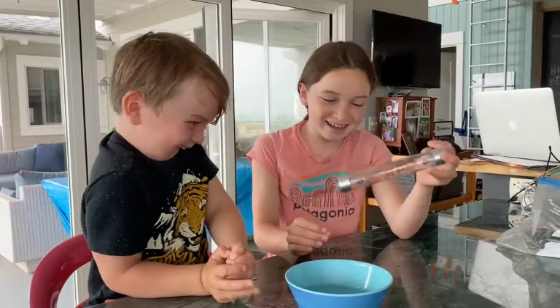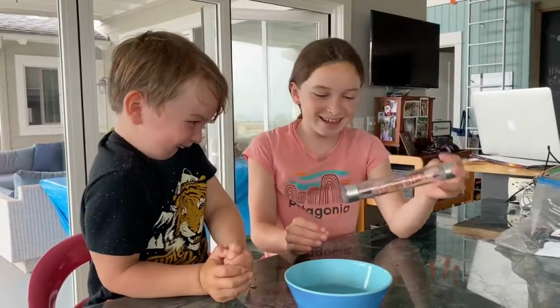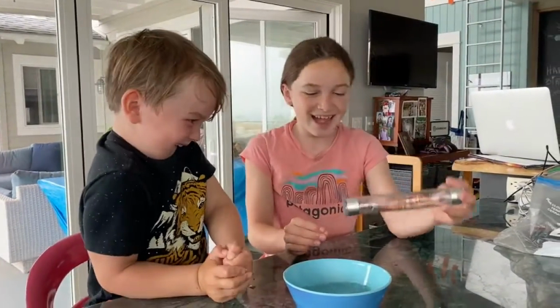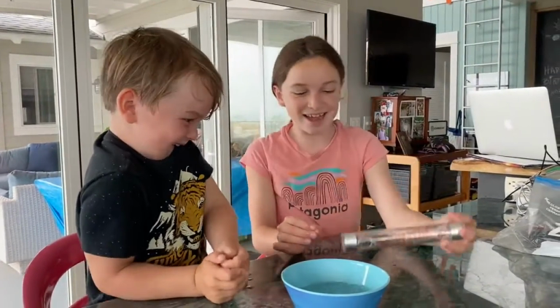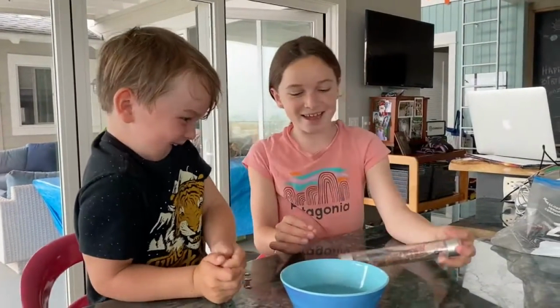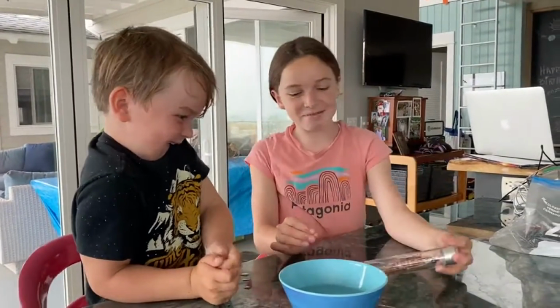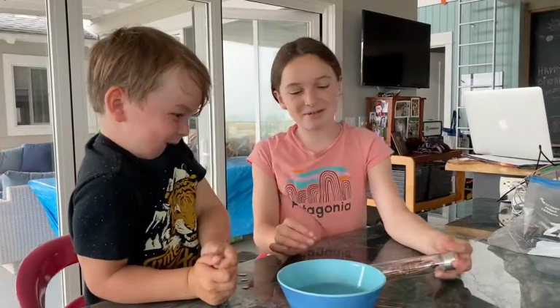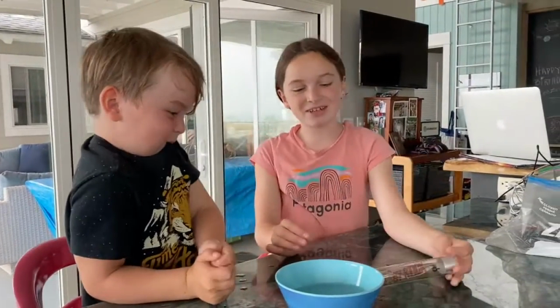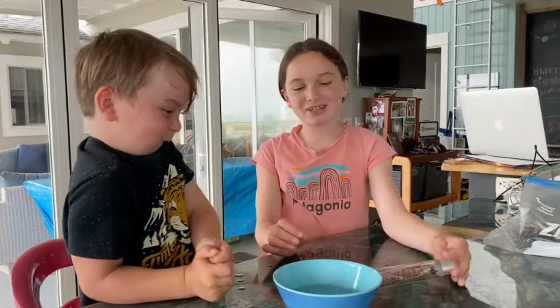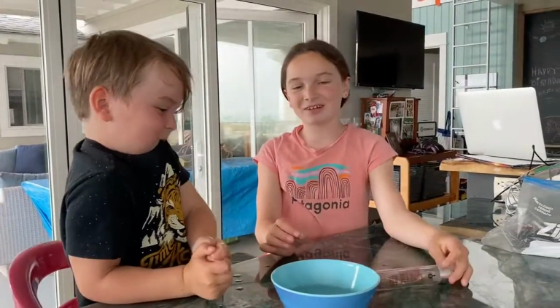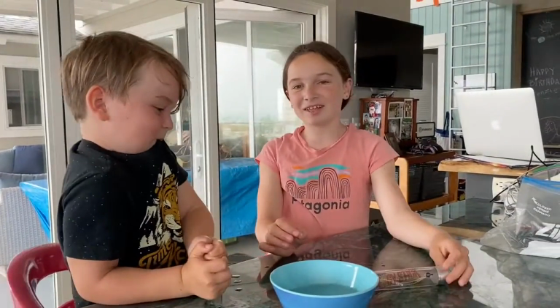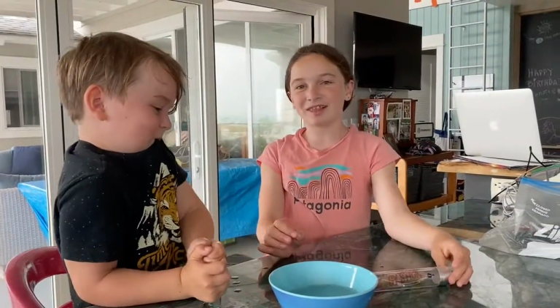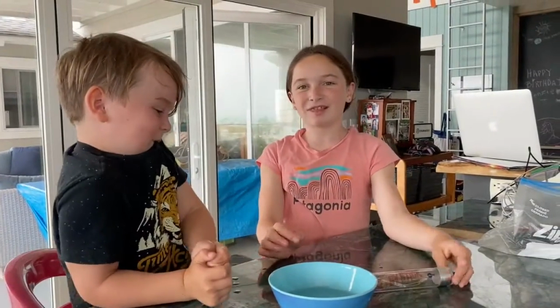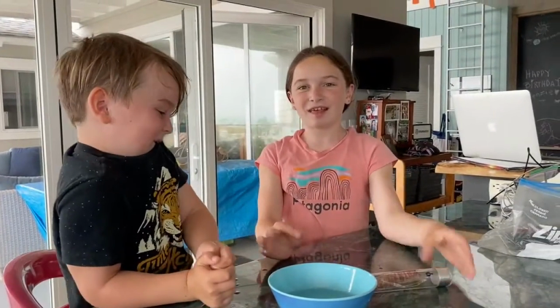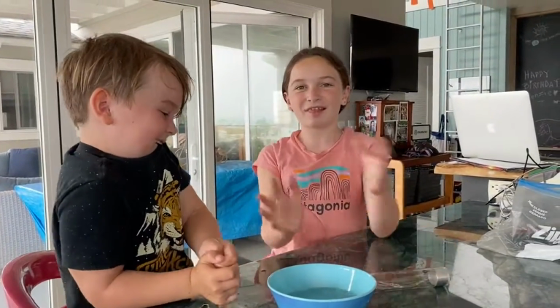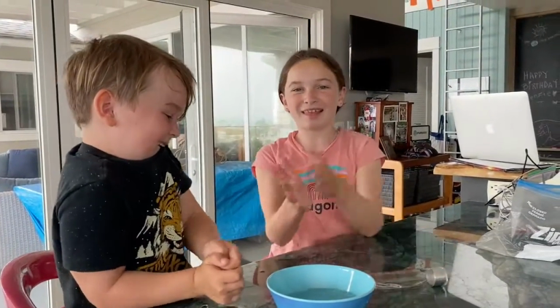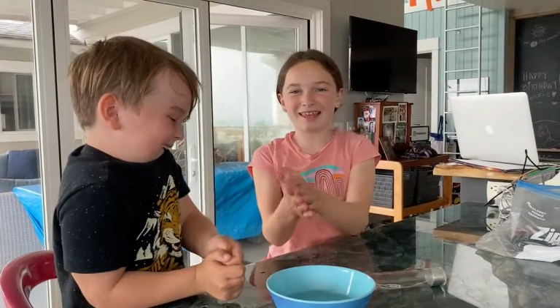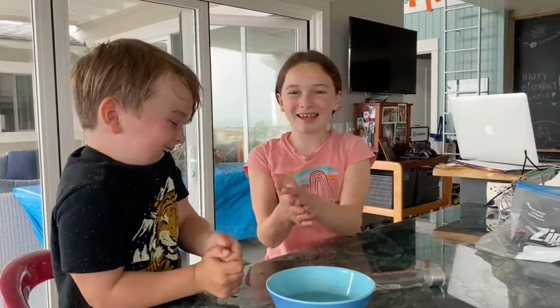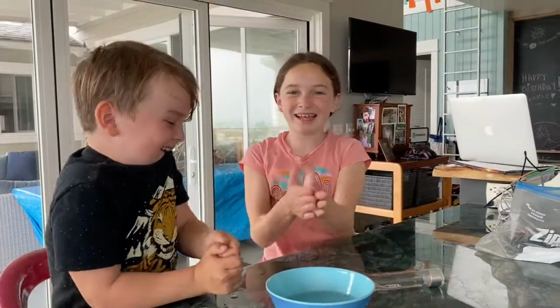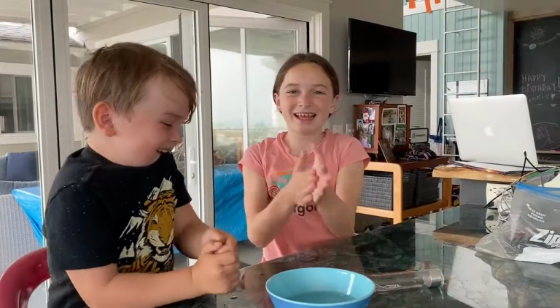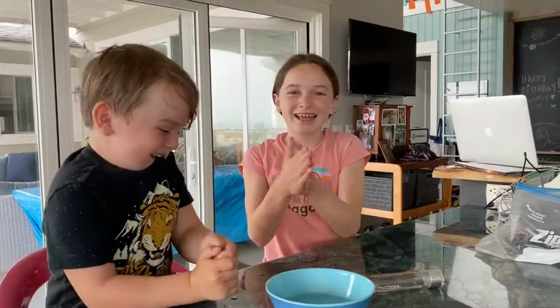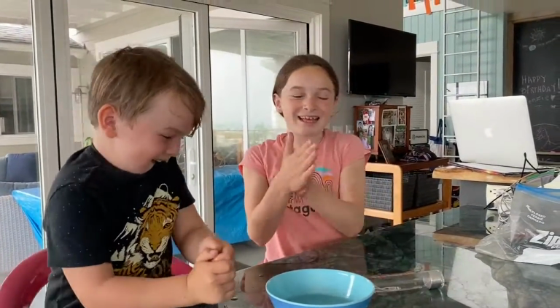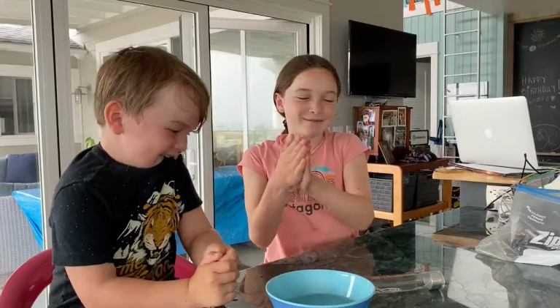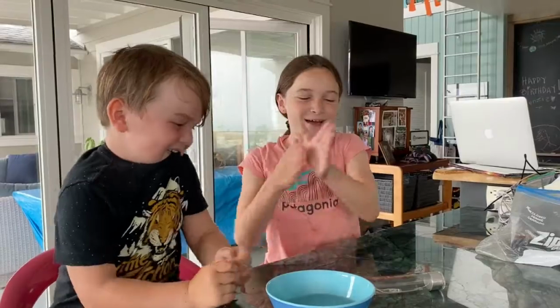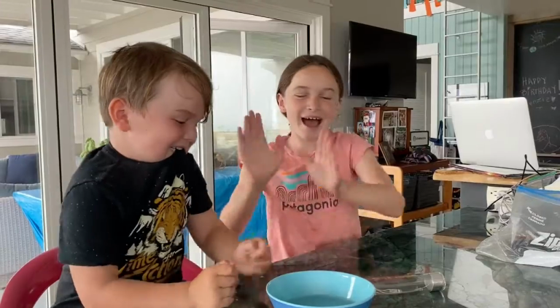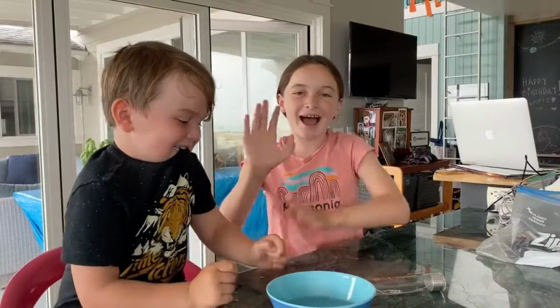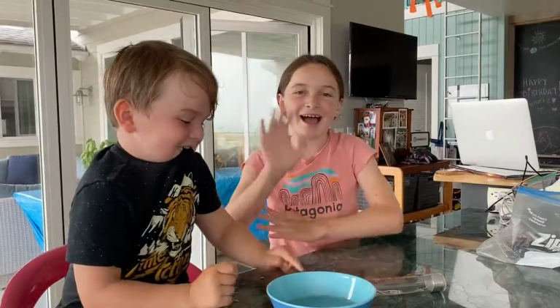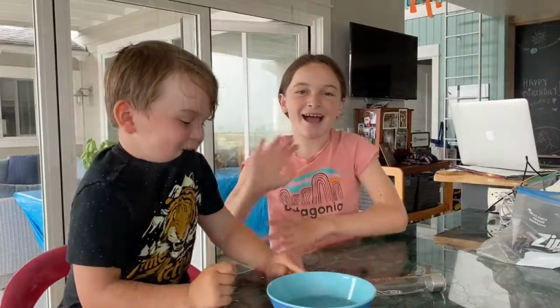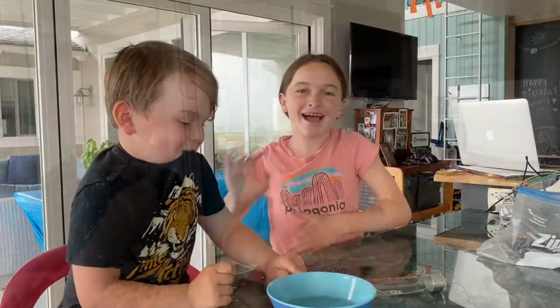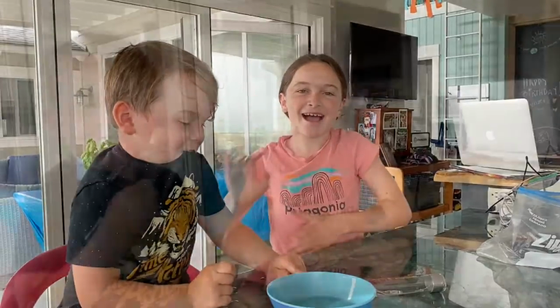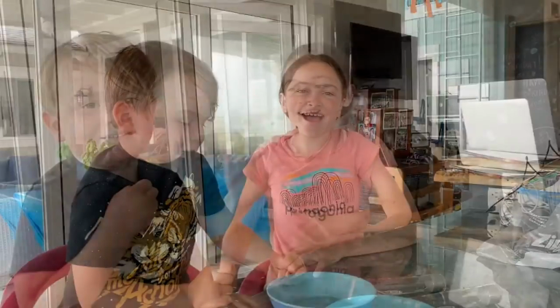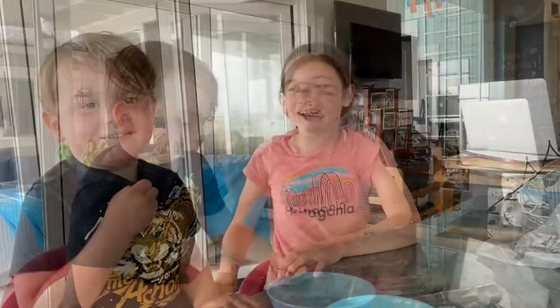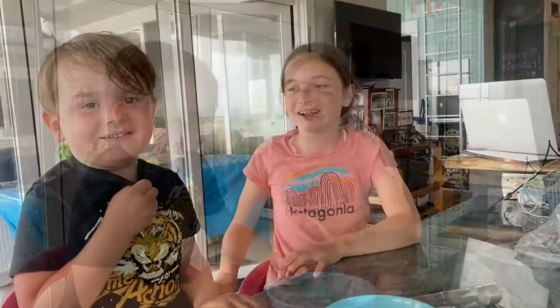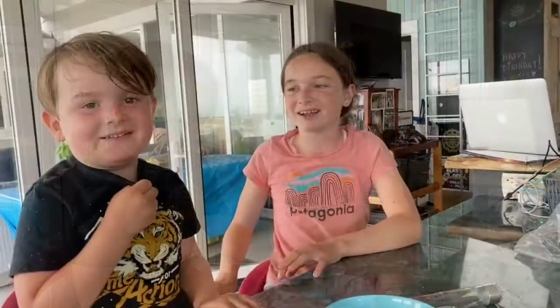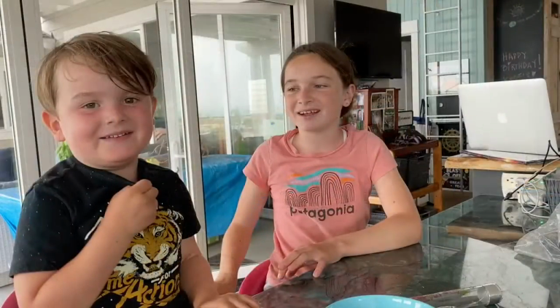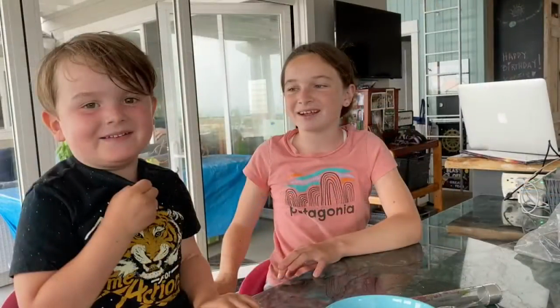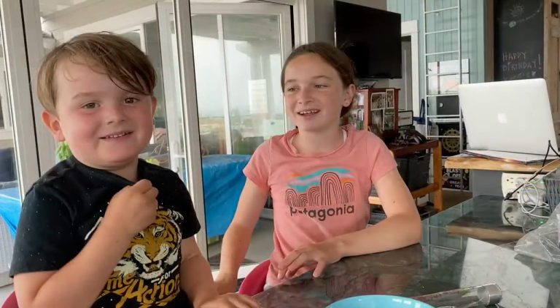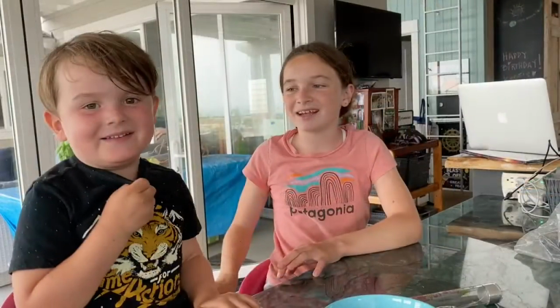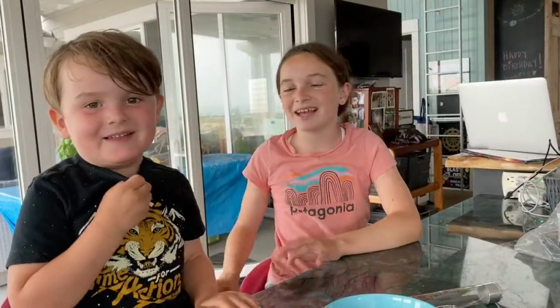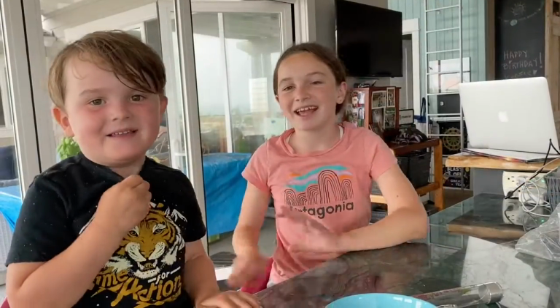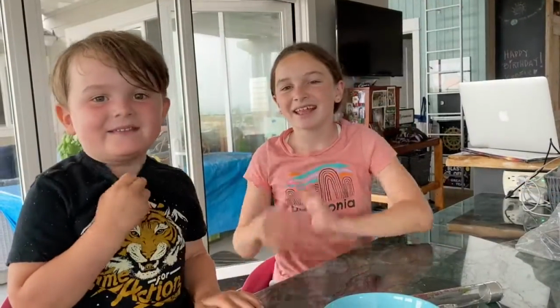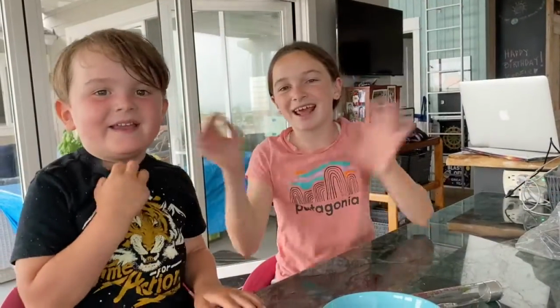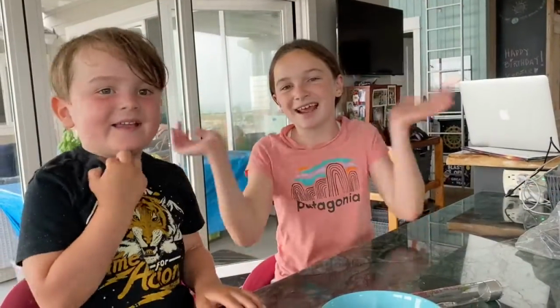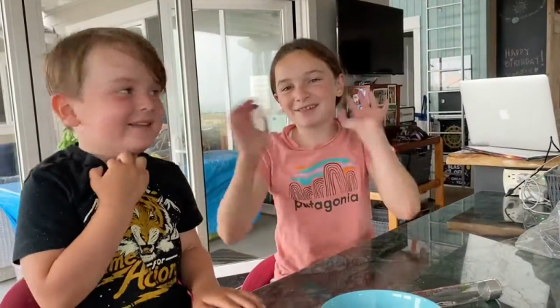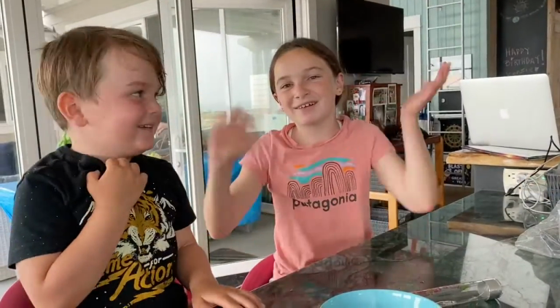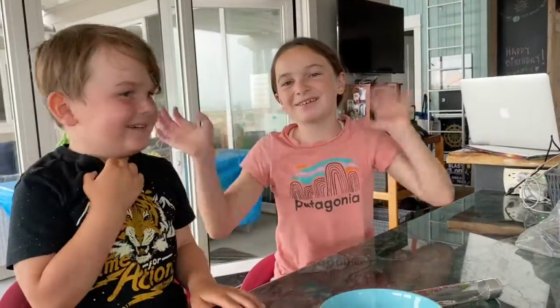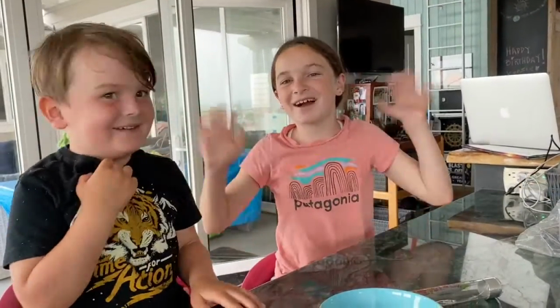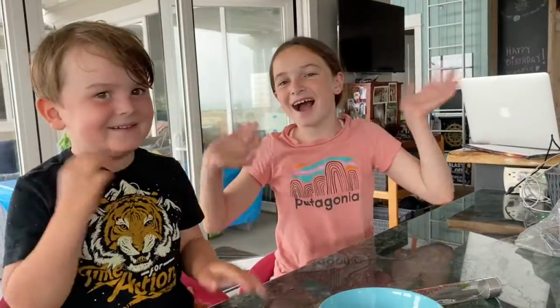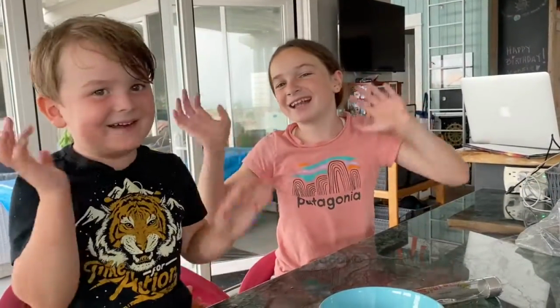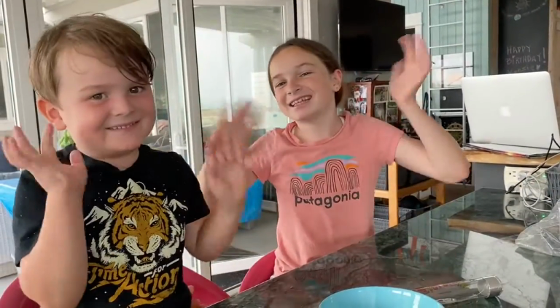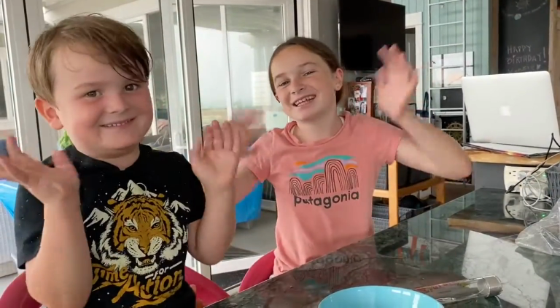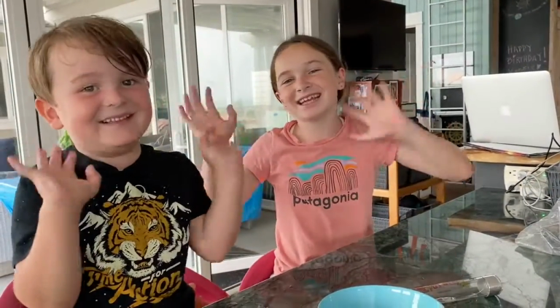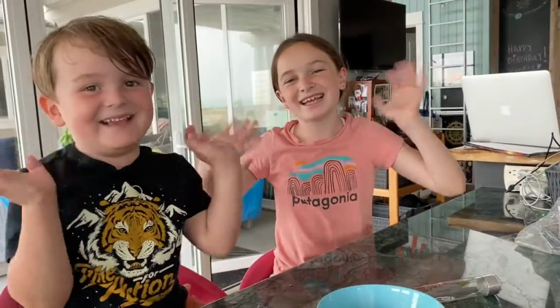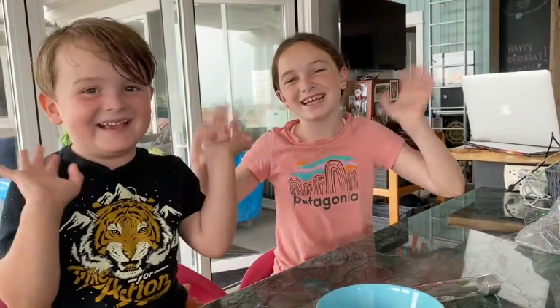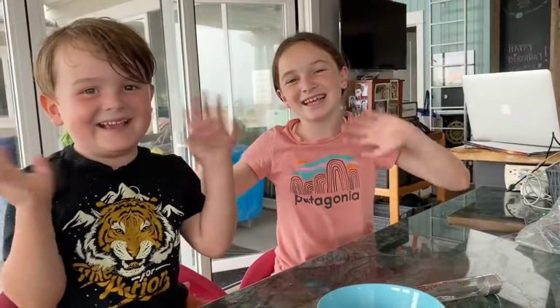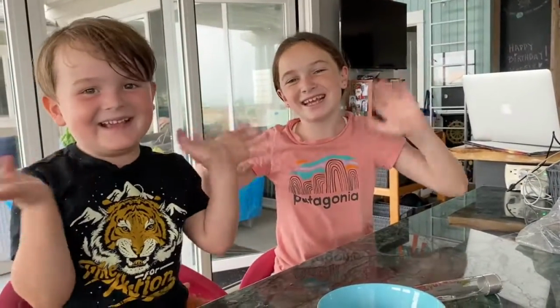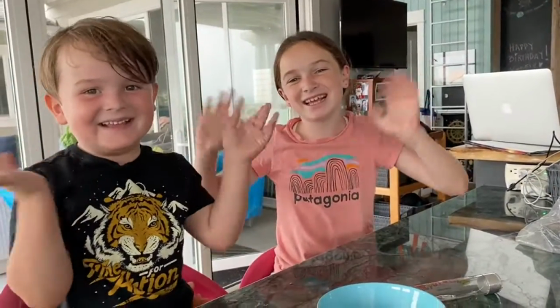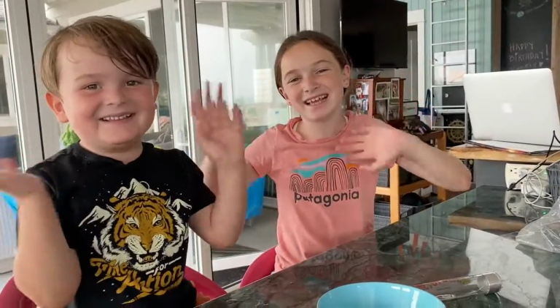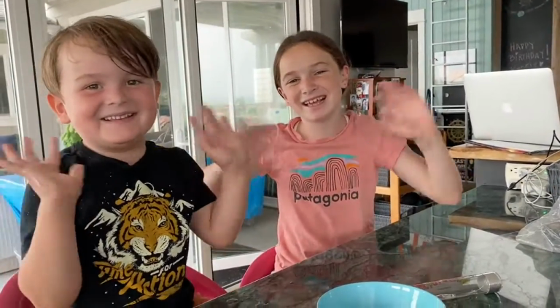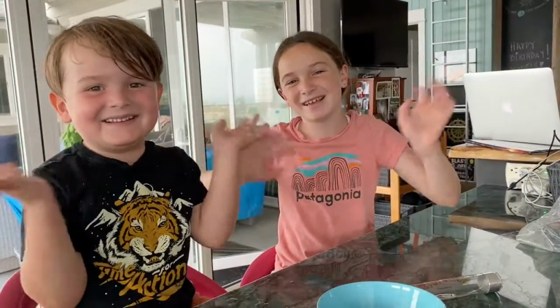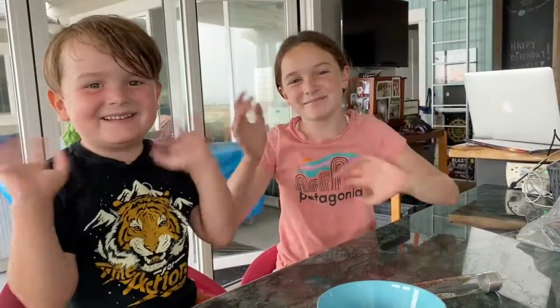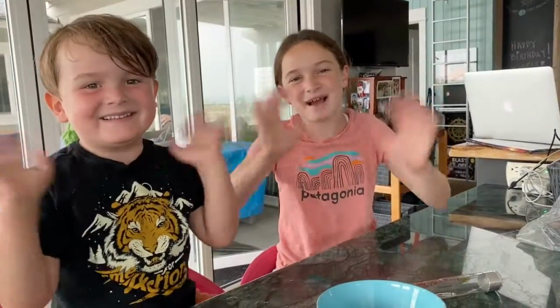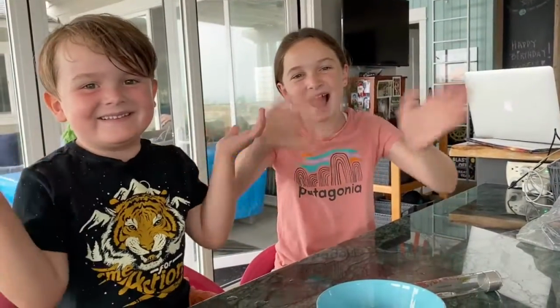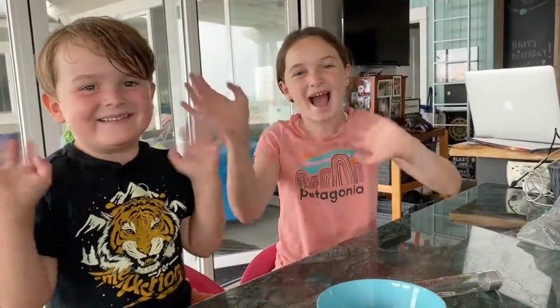I hope you enjoyed this lesson. Bye! Thanks for watching. Bye!